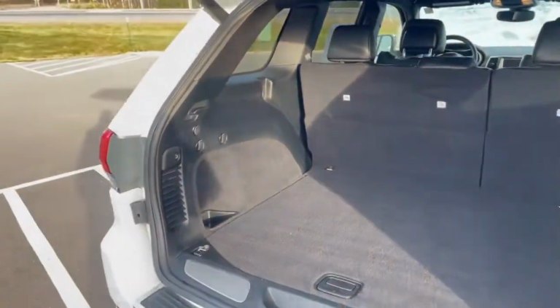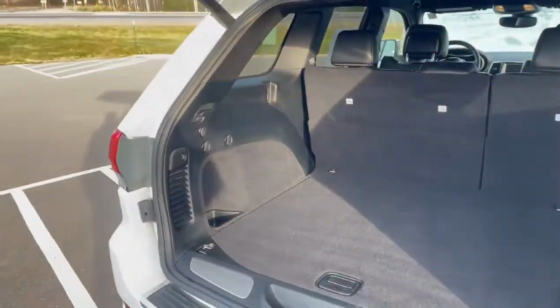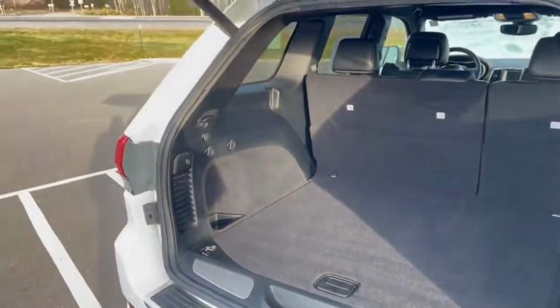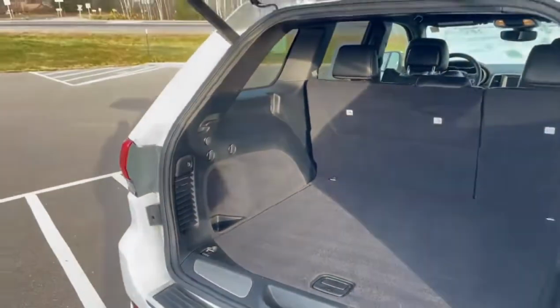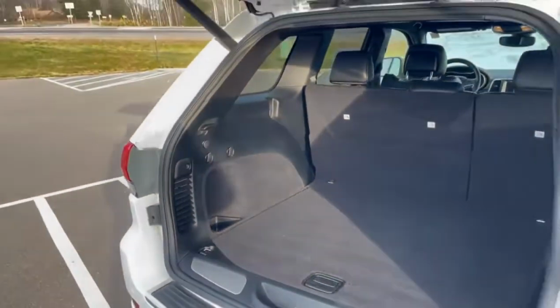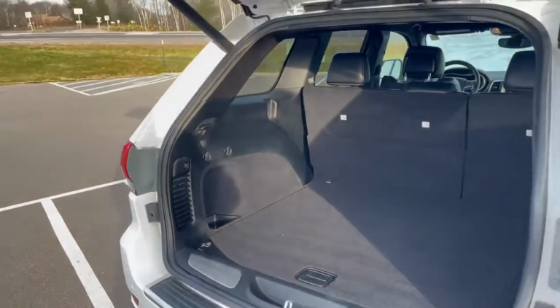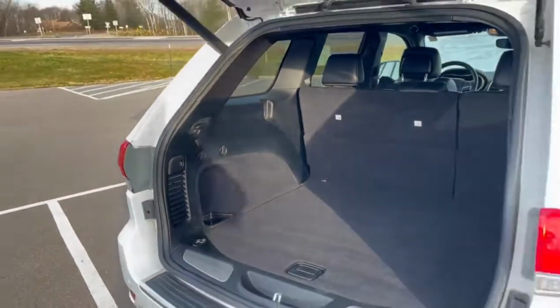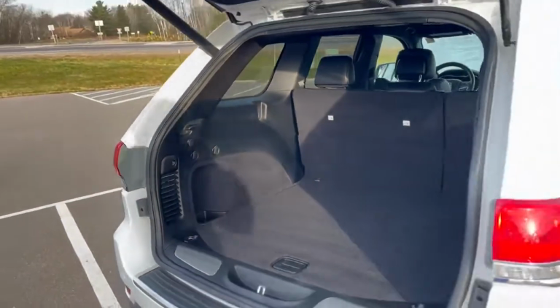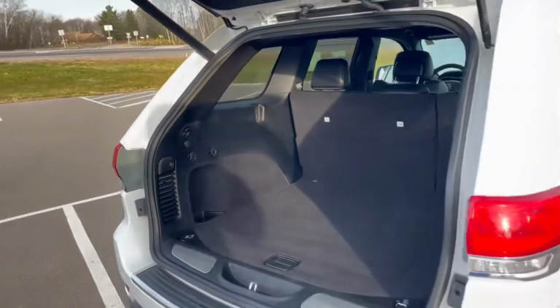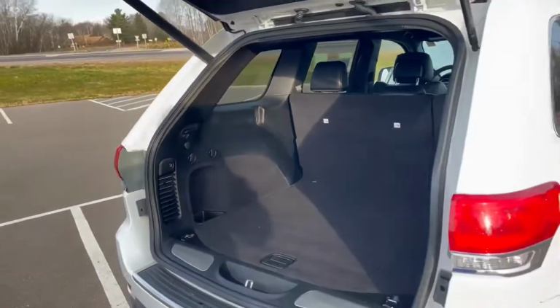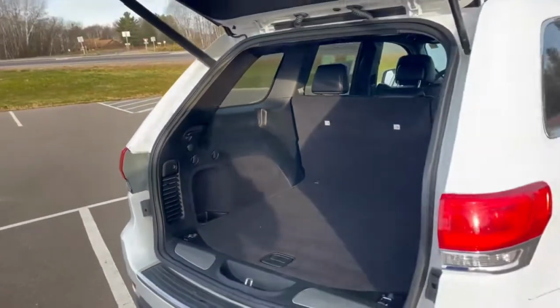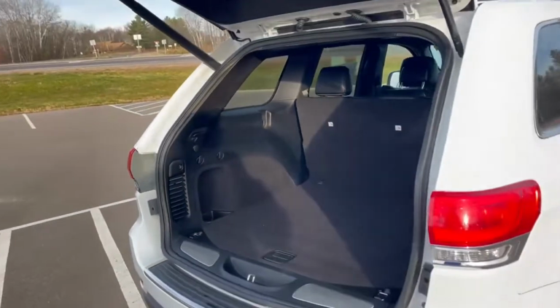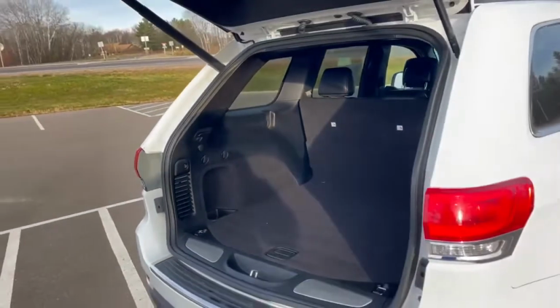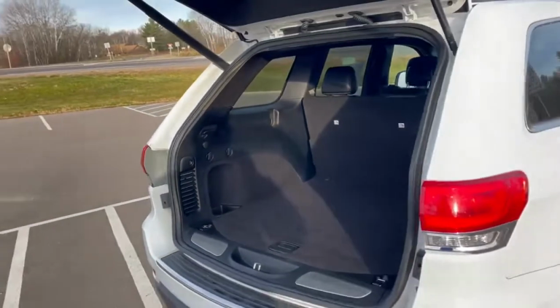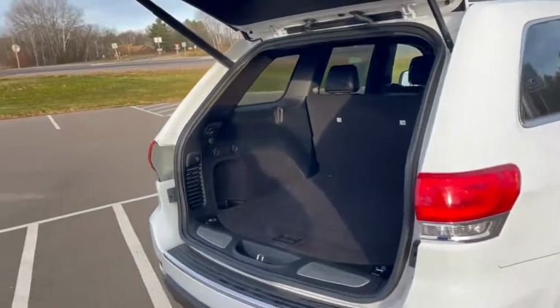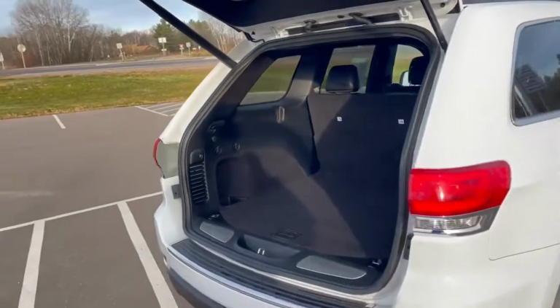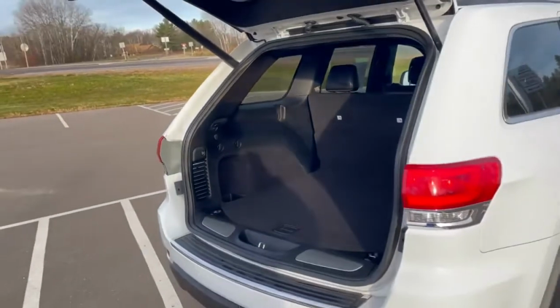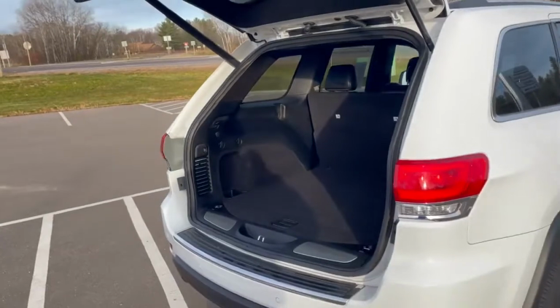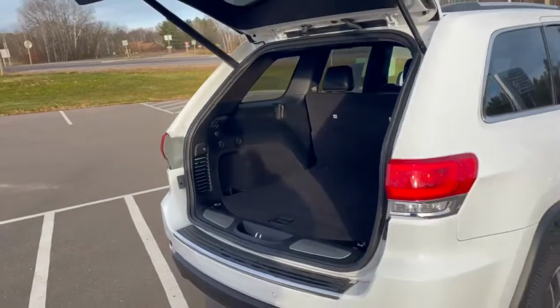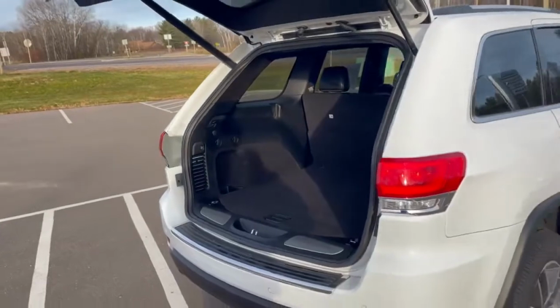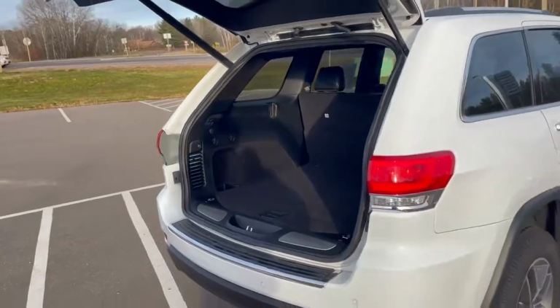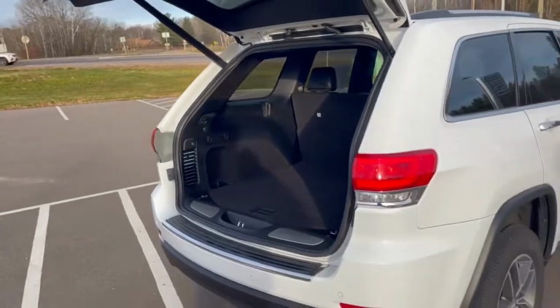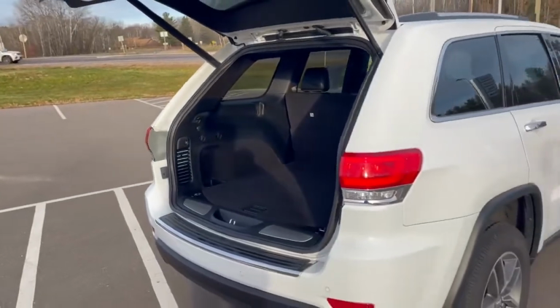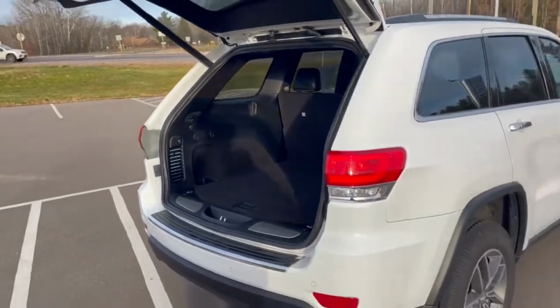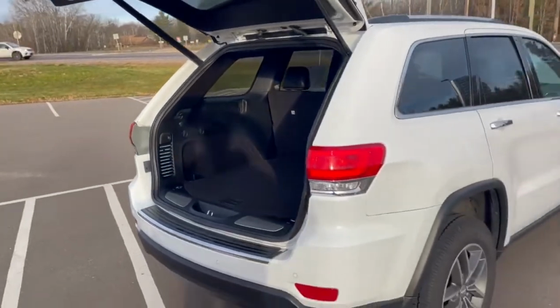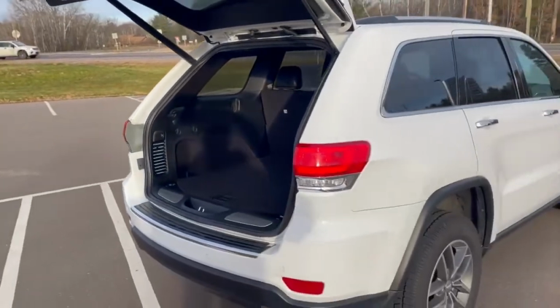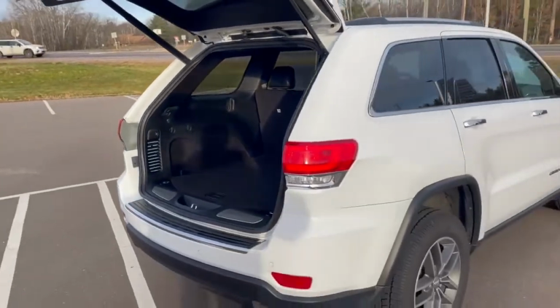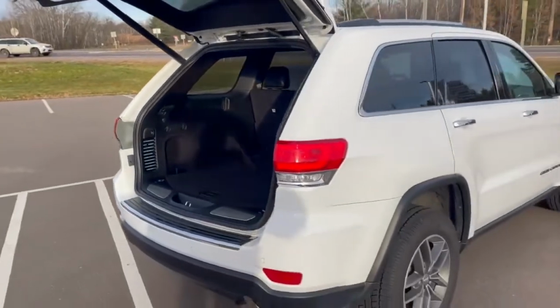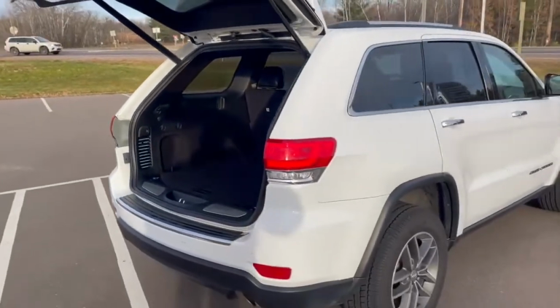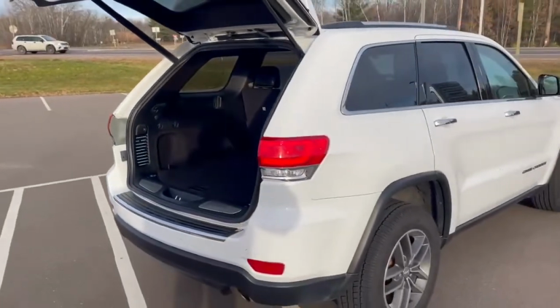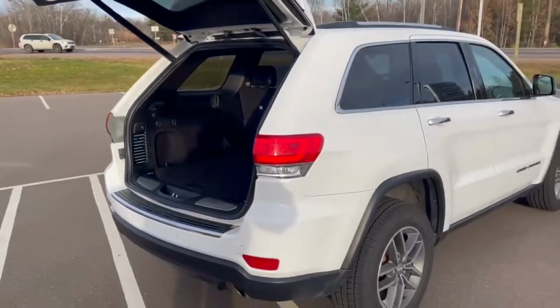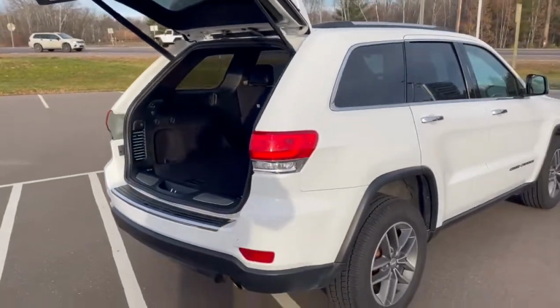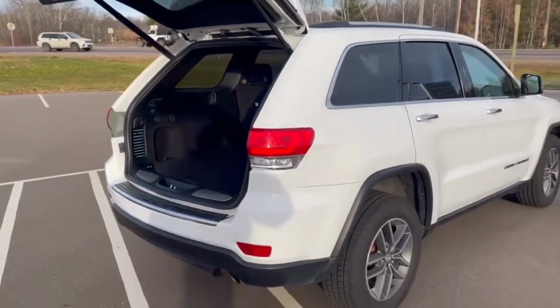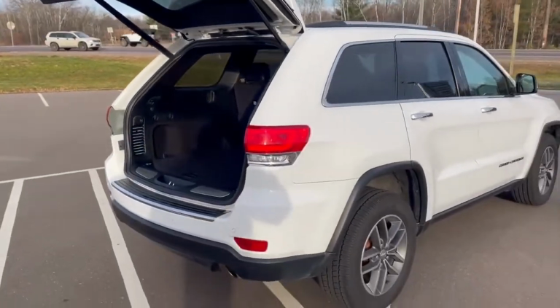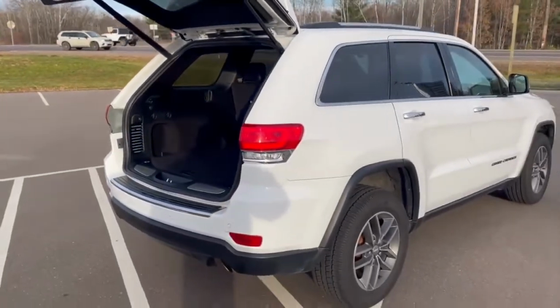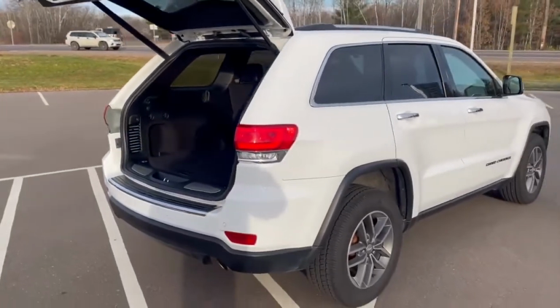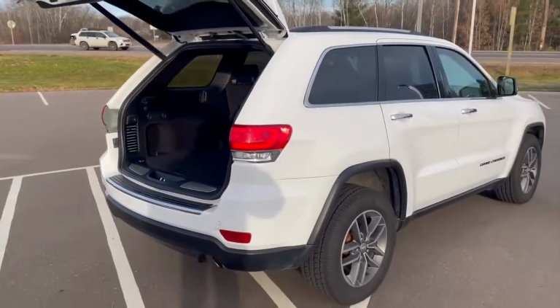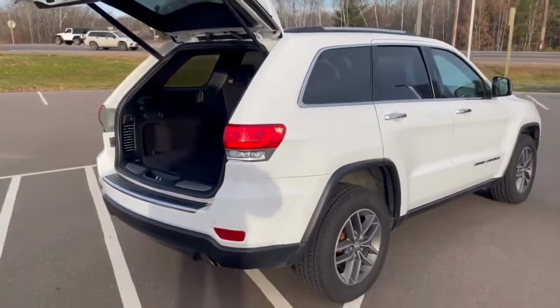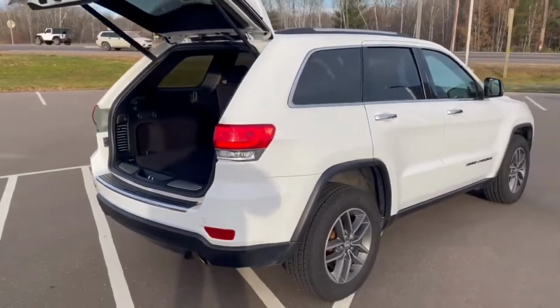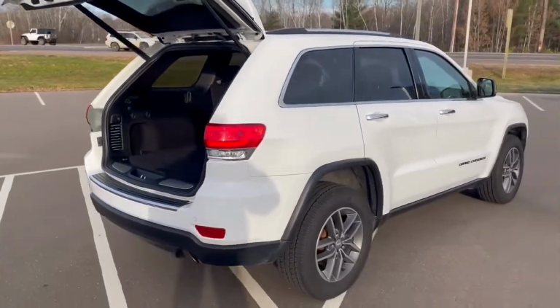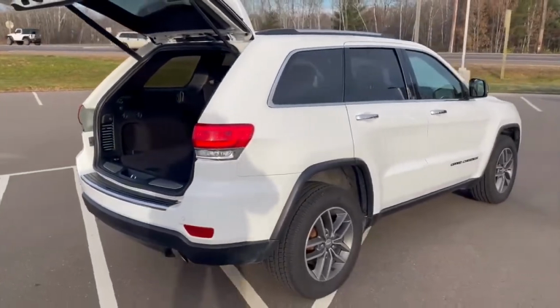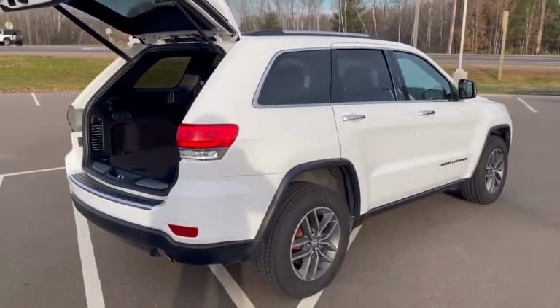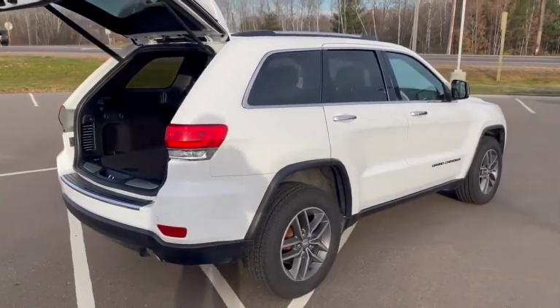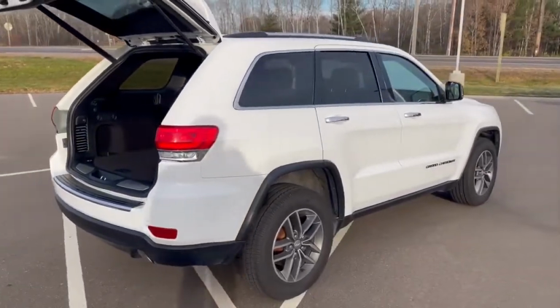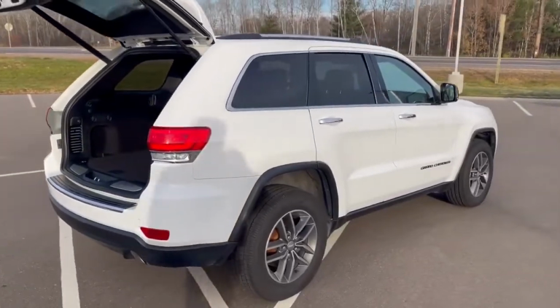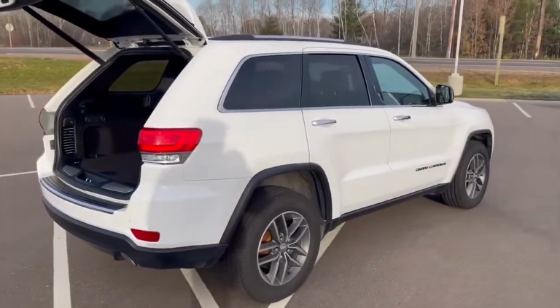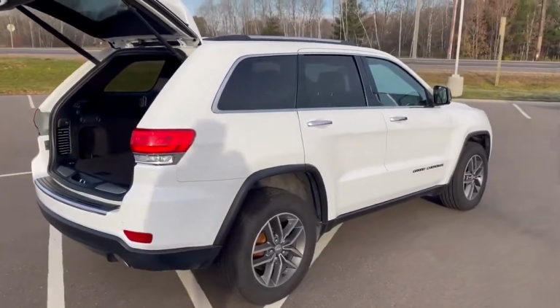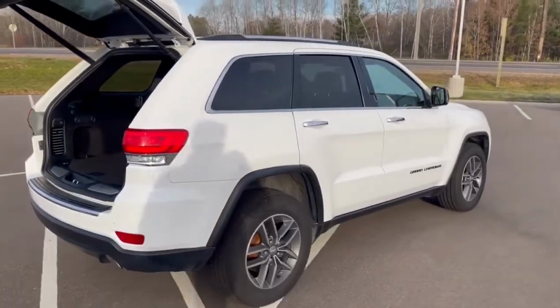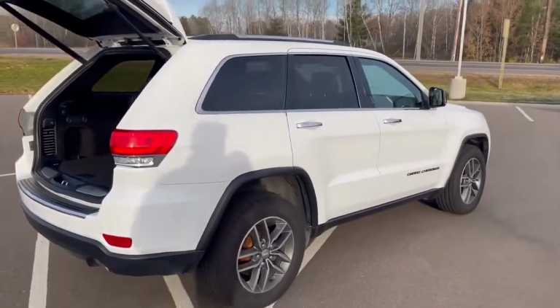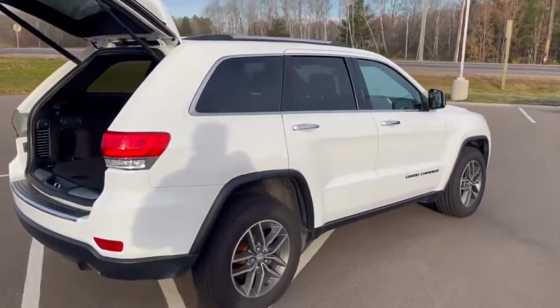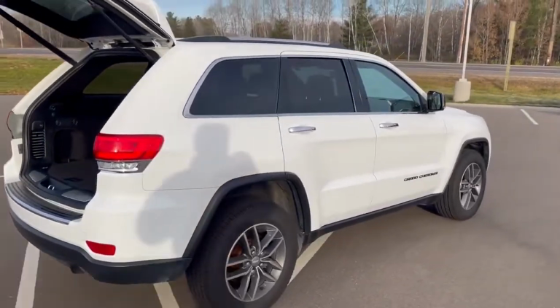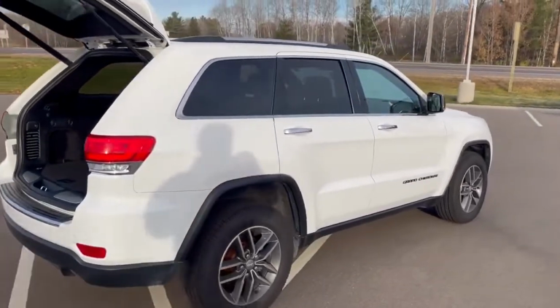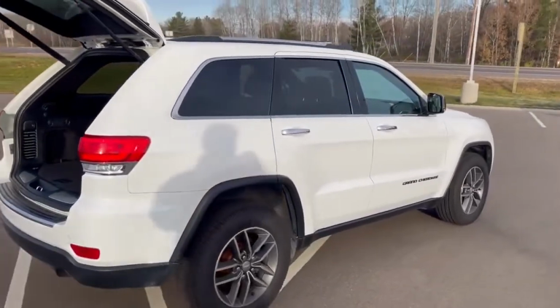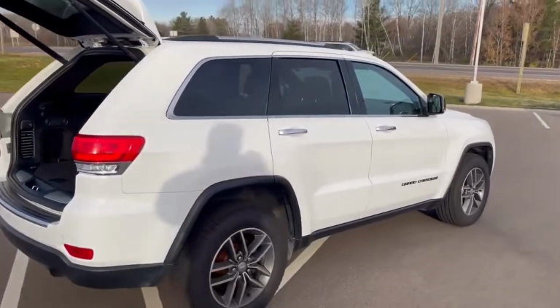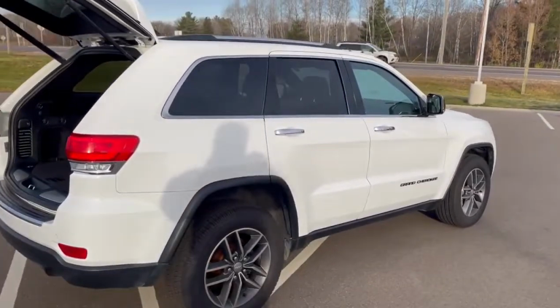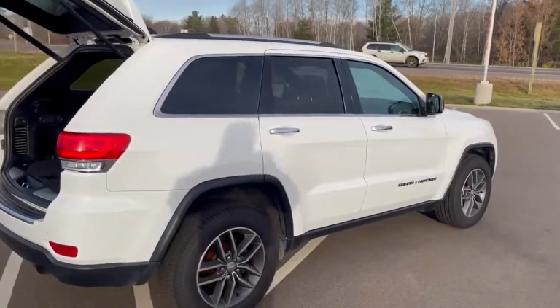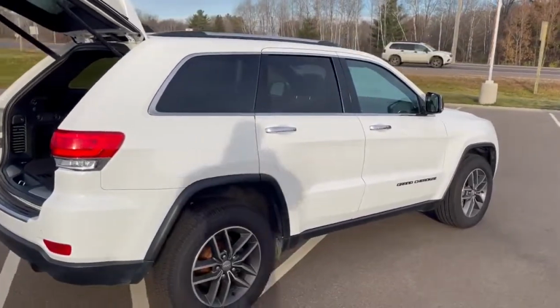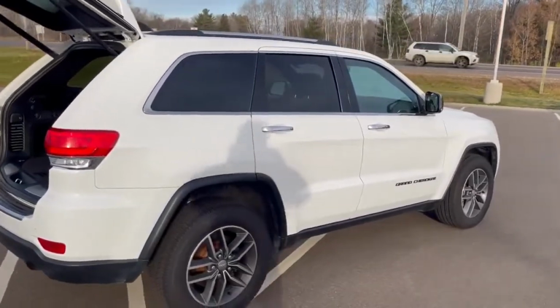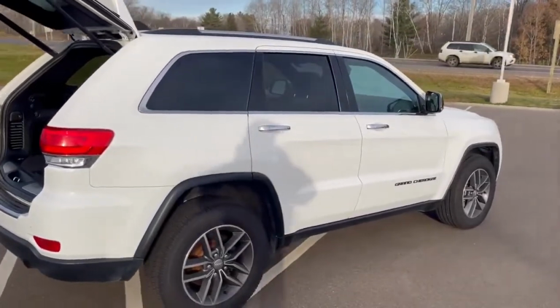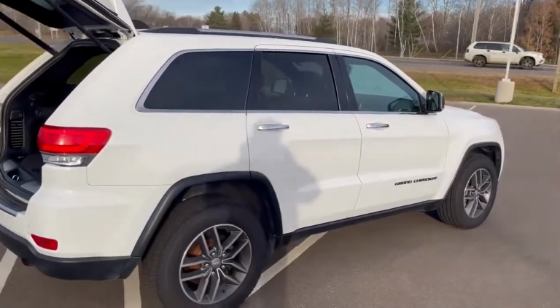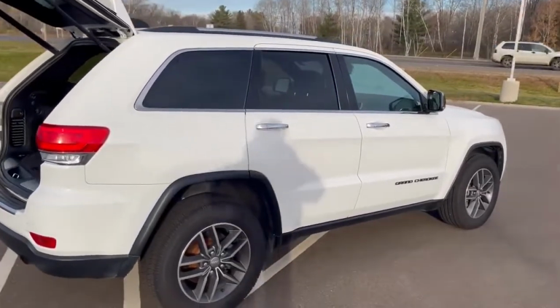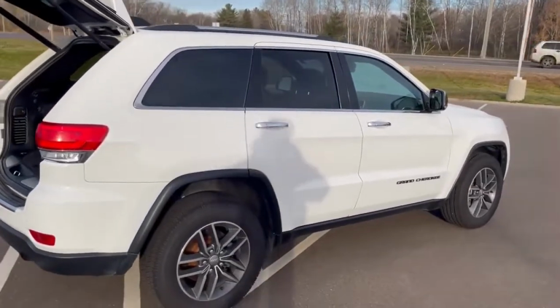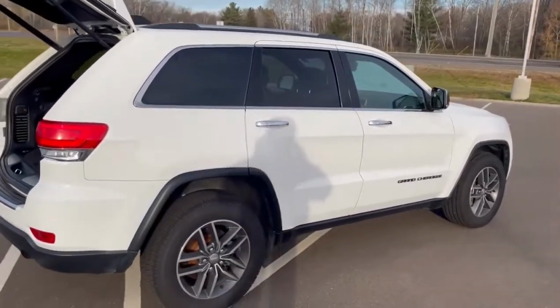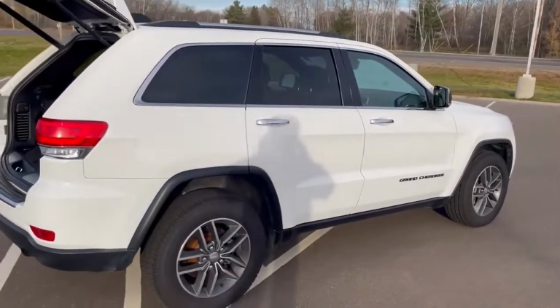If you have any questions on this Jeep Grand Cherokee, give me a call at 715-475-1721. Thanks.